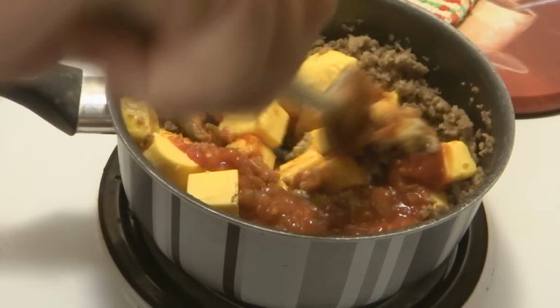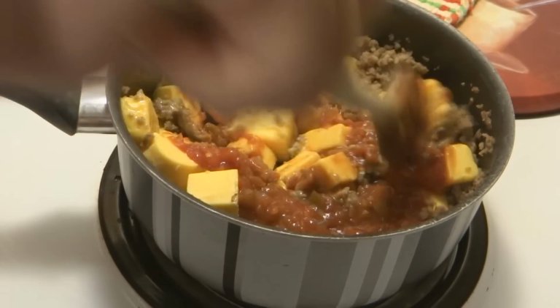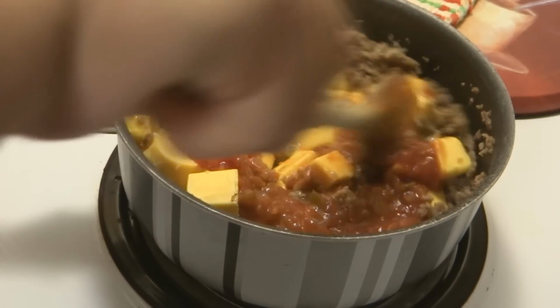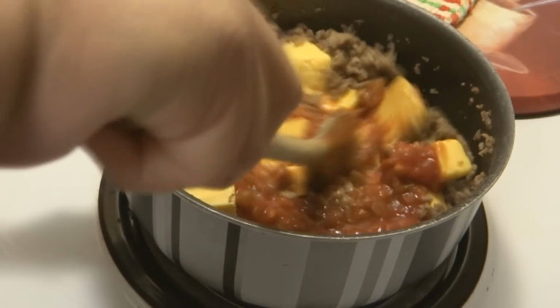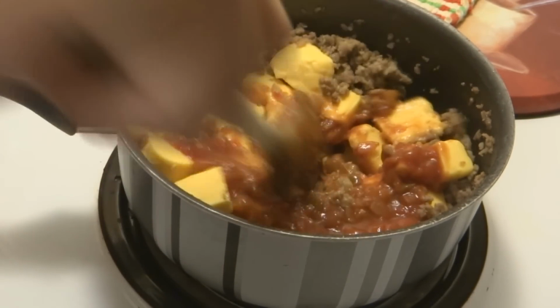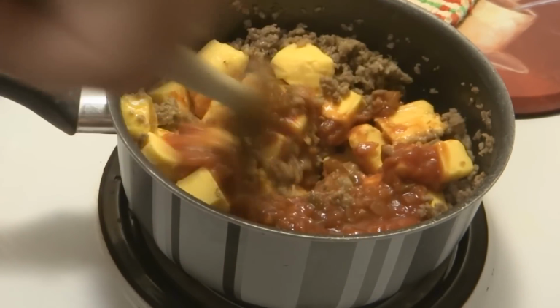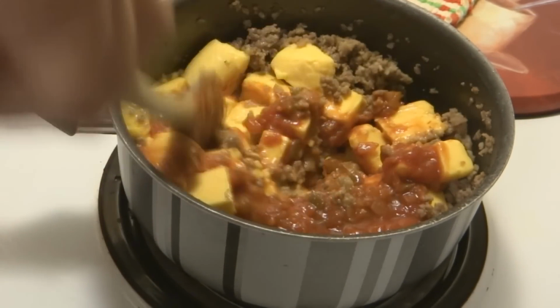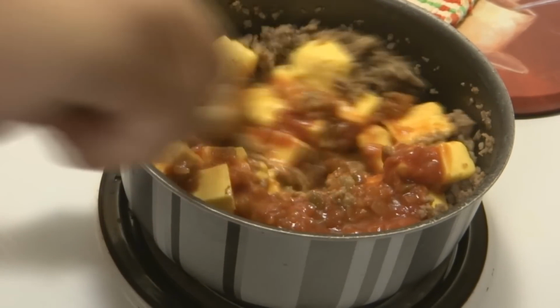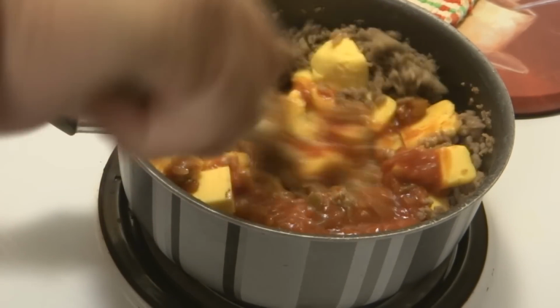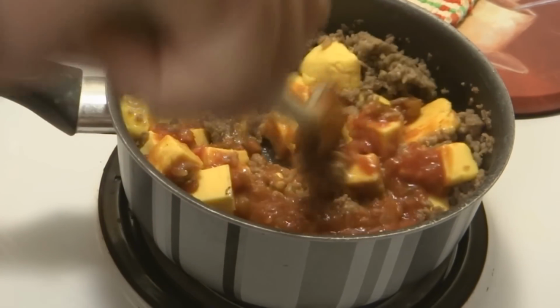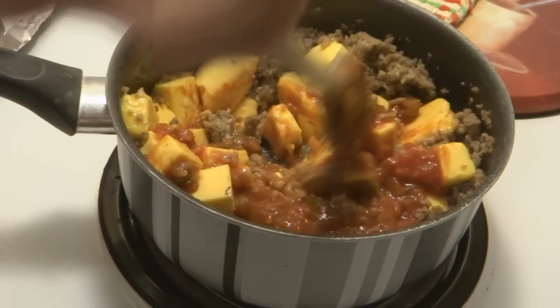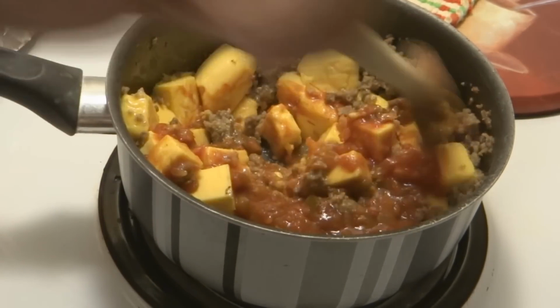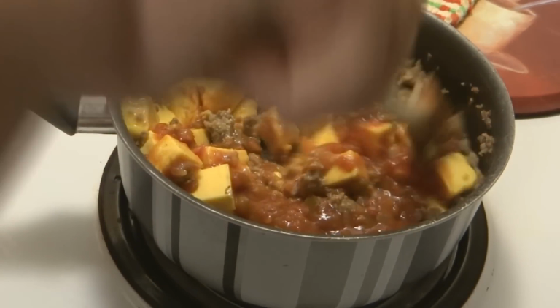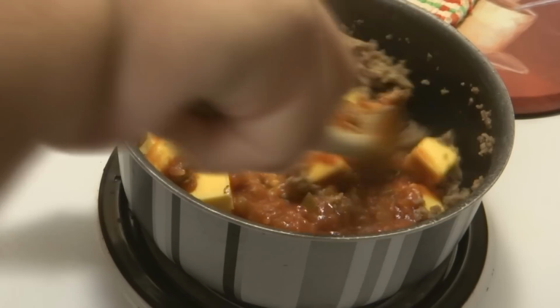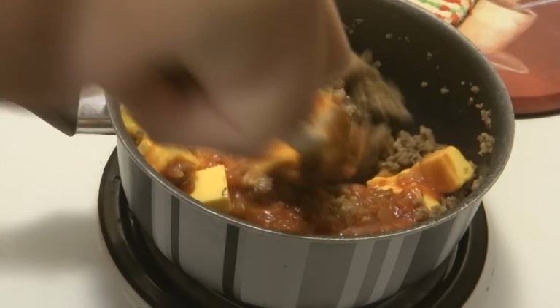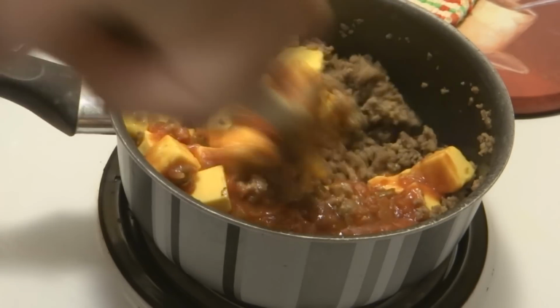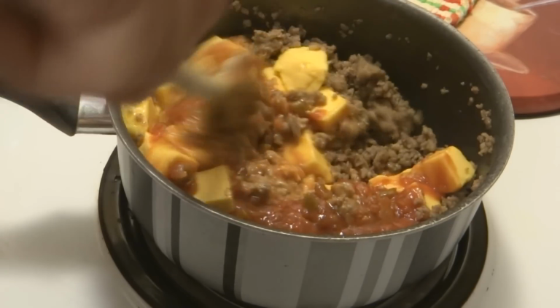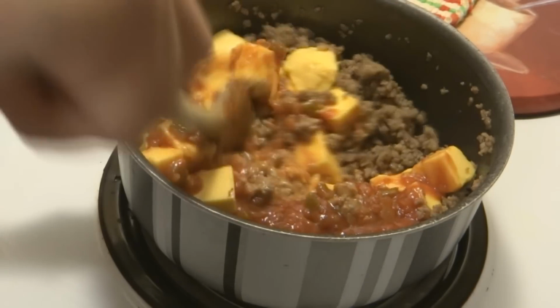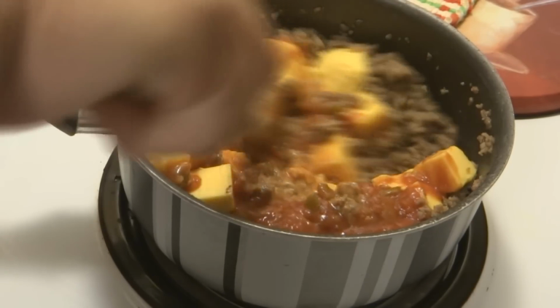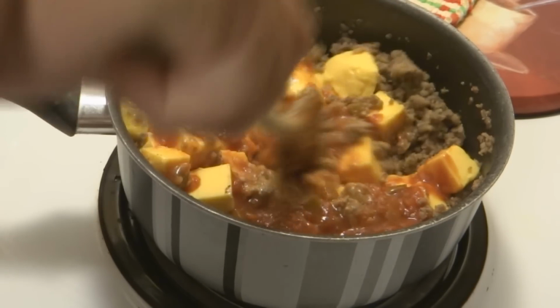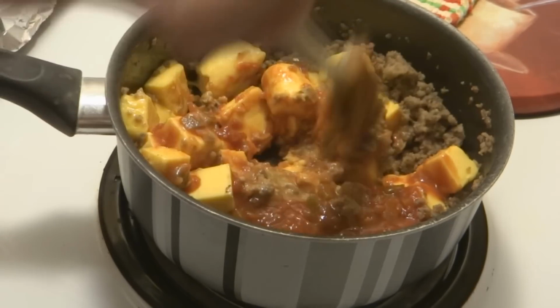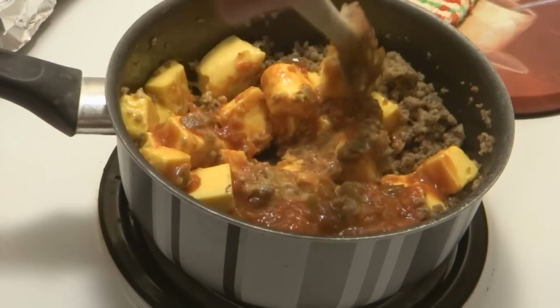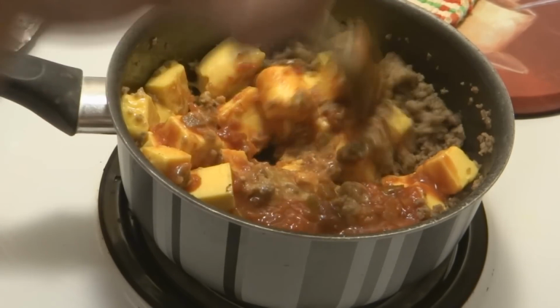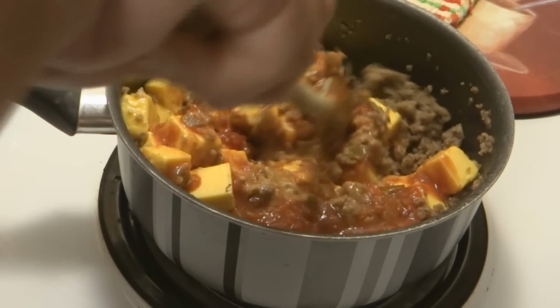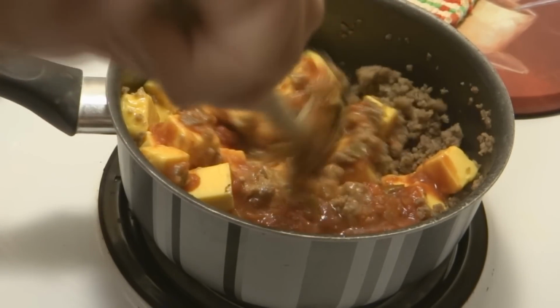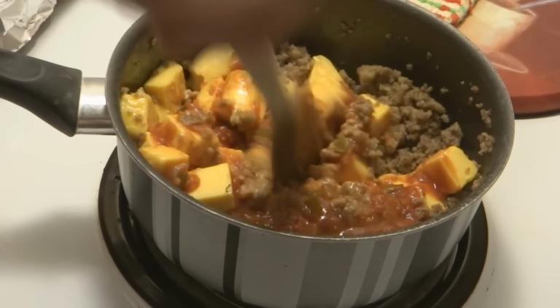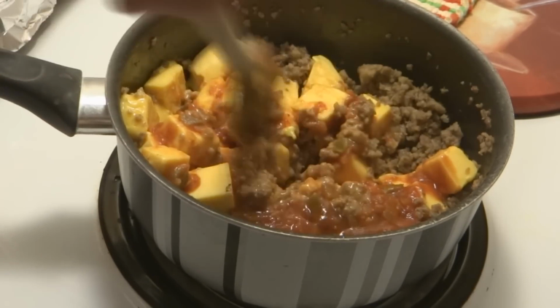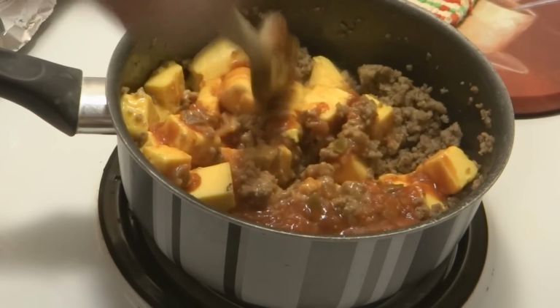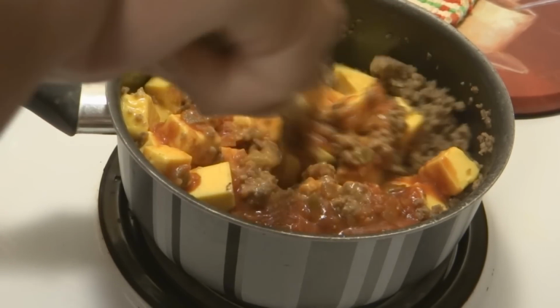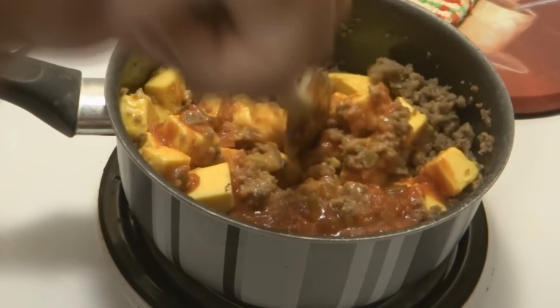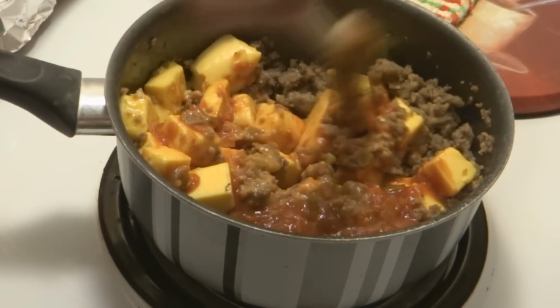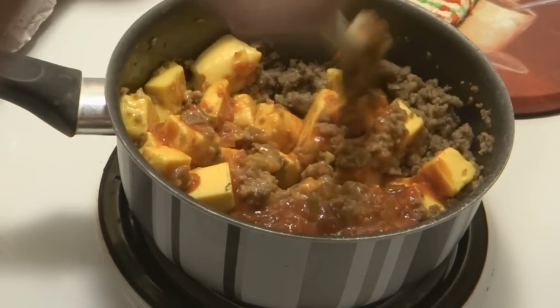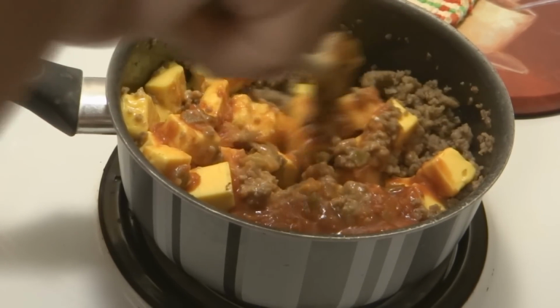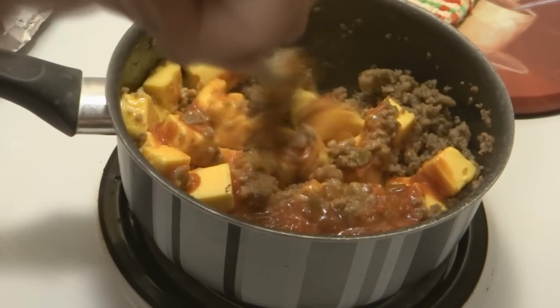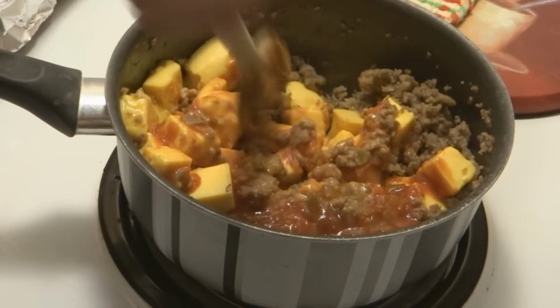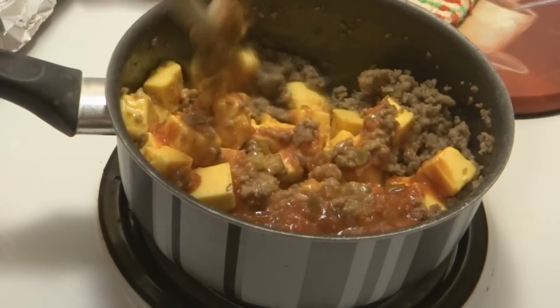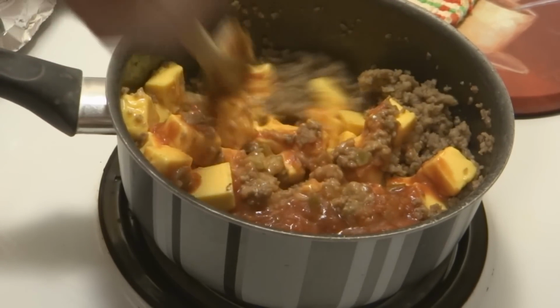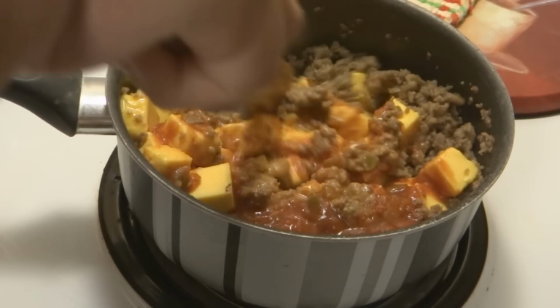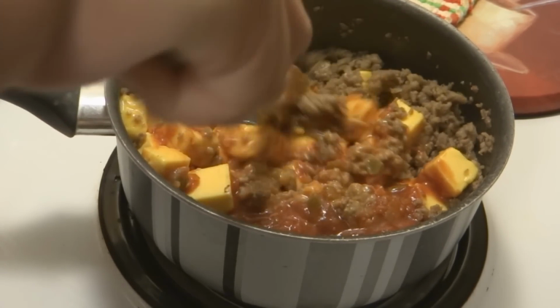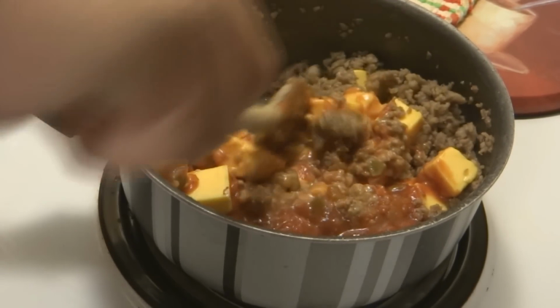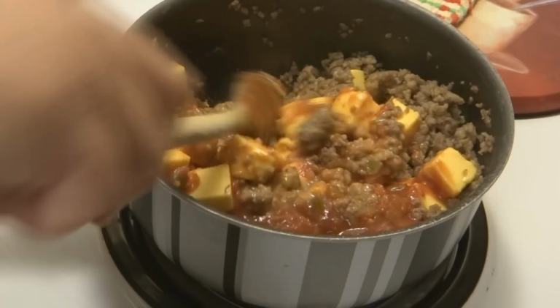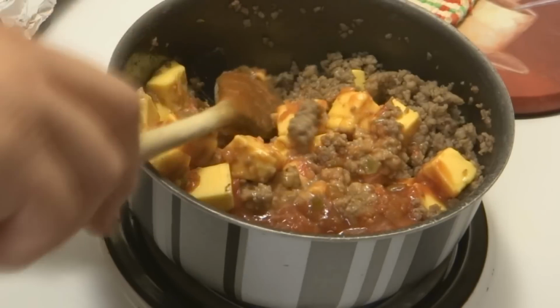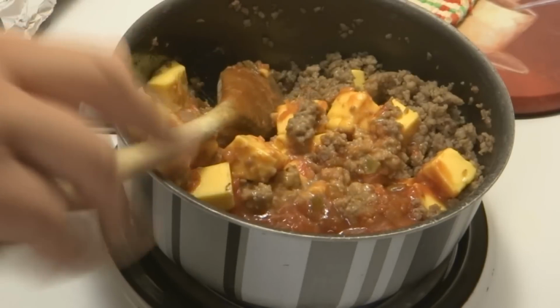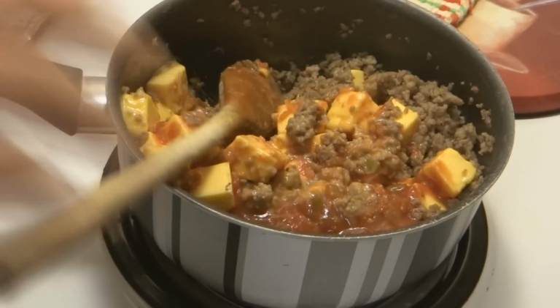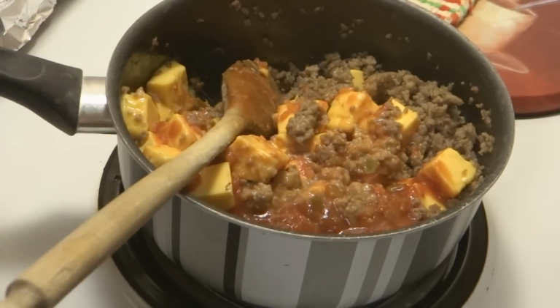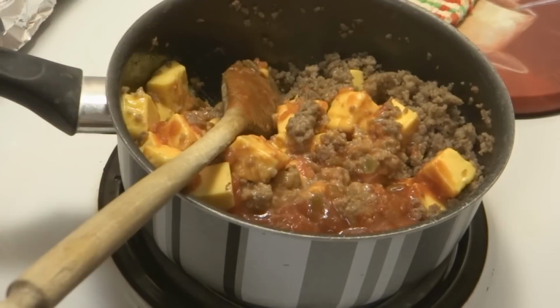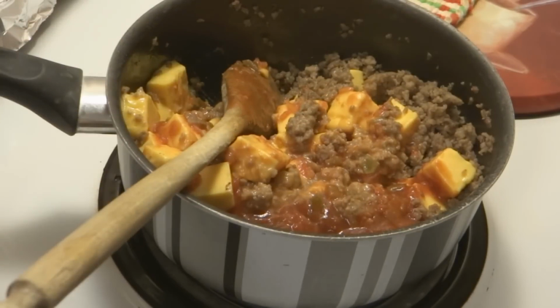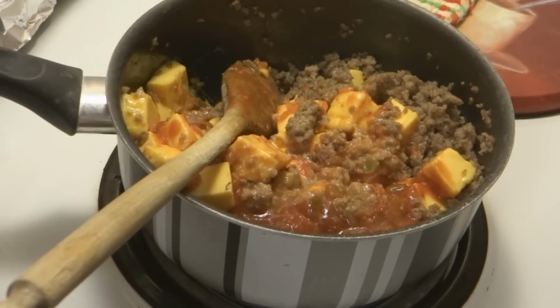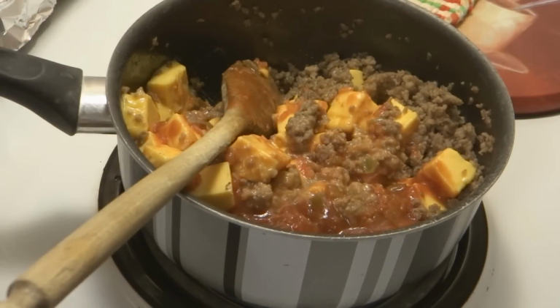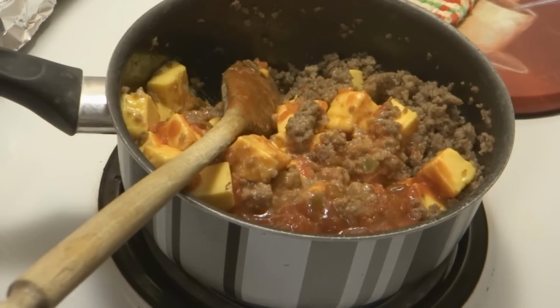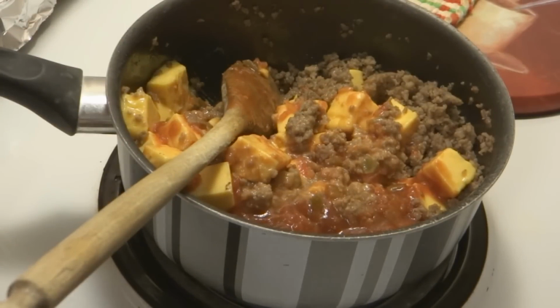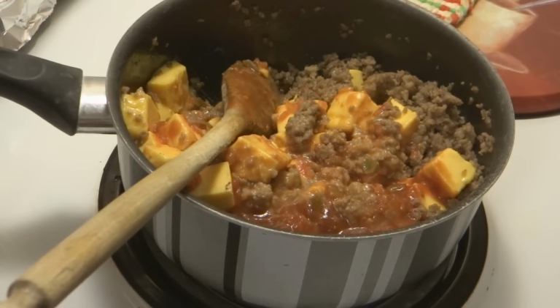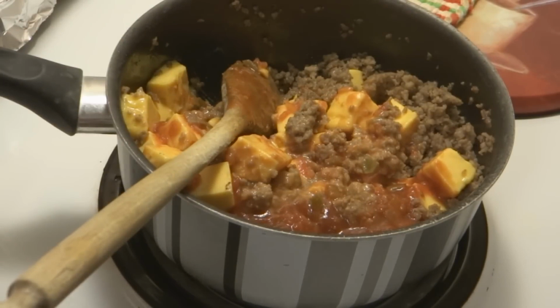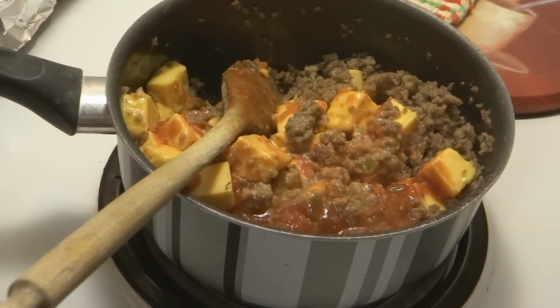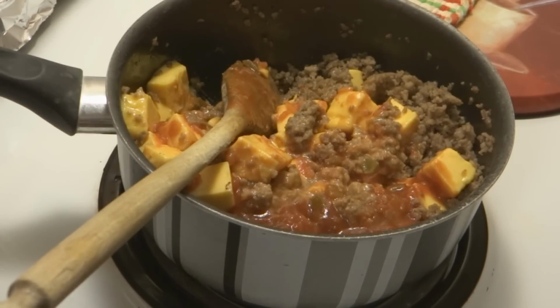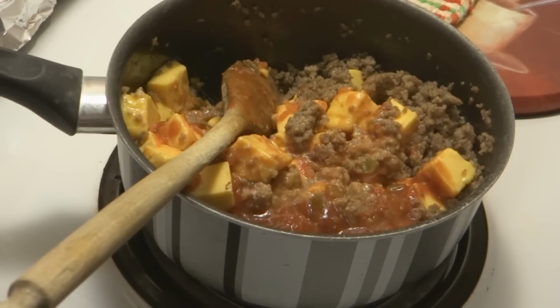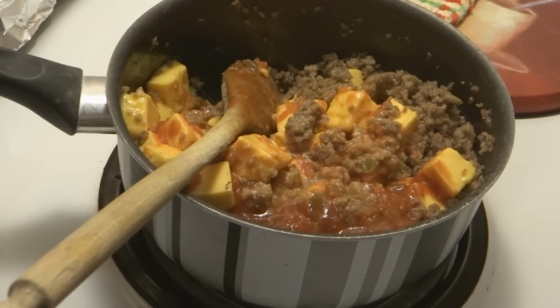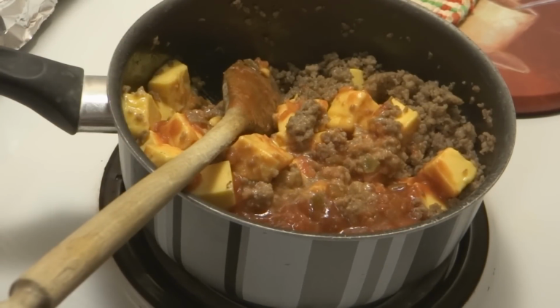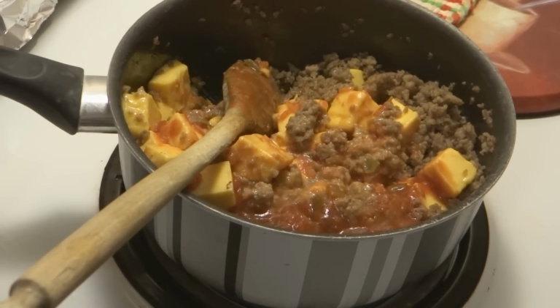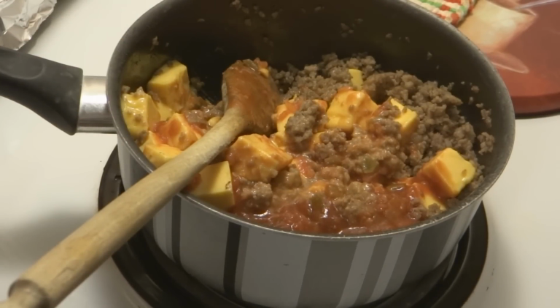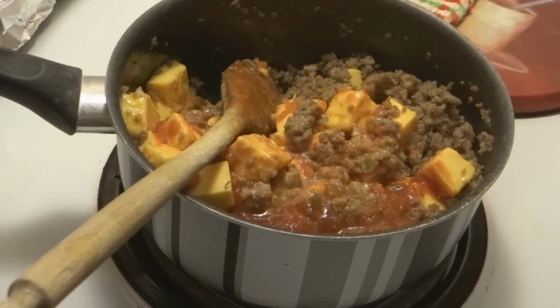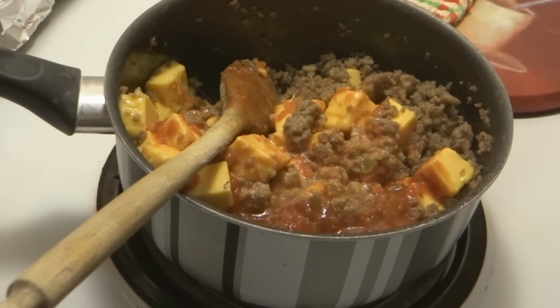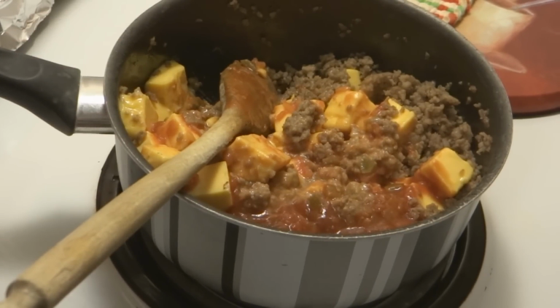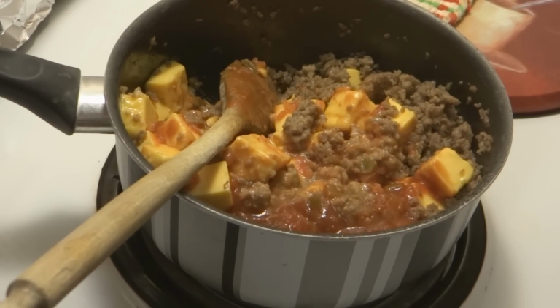Just keep stirring until your cheese is melted, and we'll come back with one final addition.